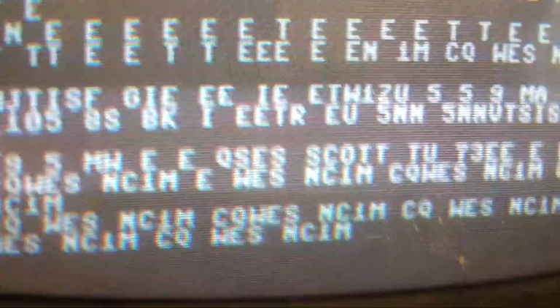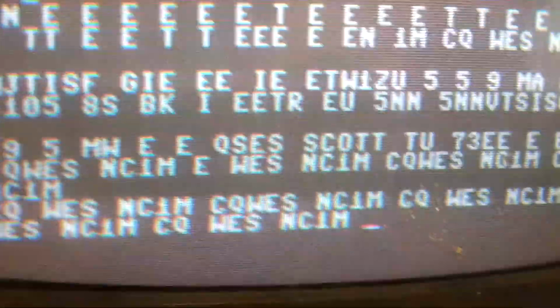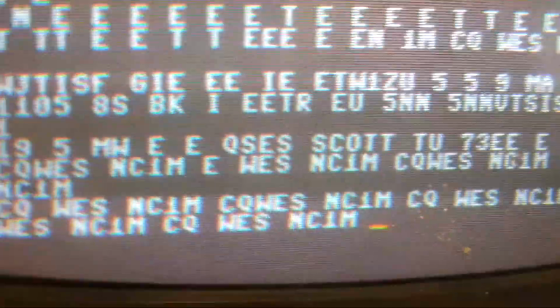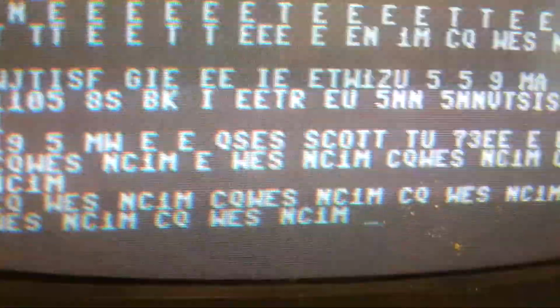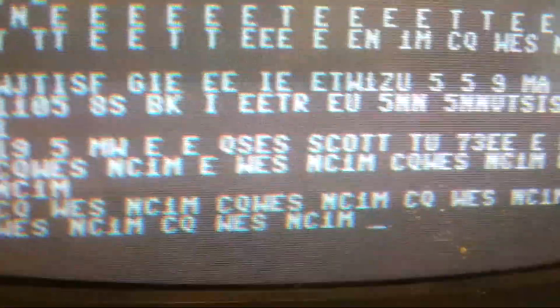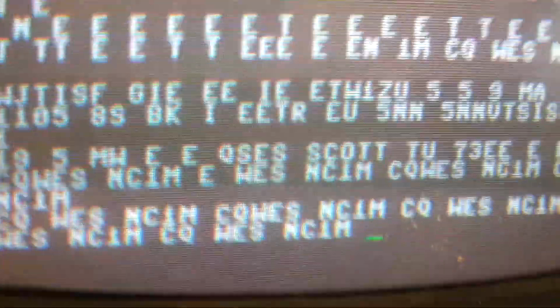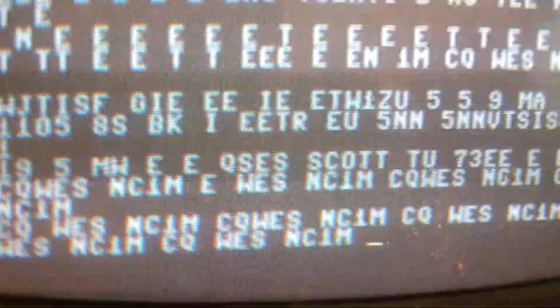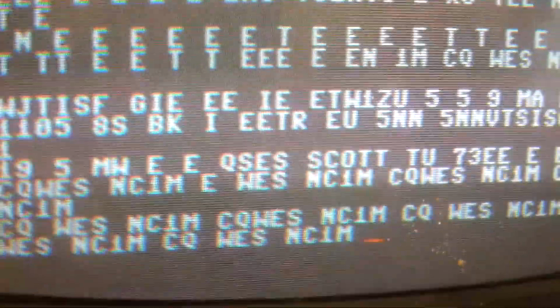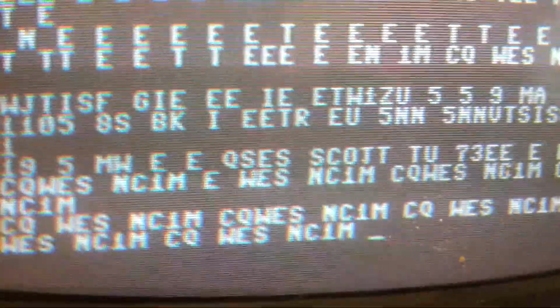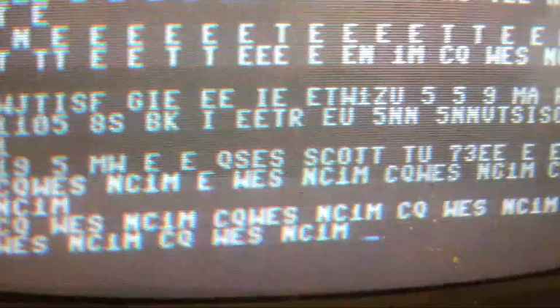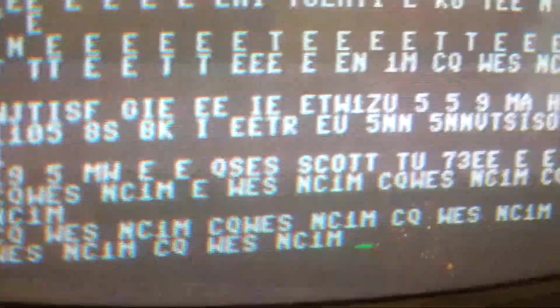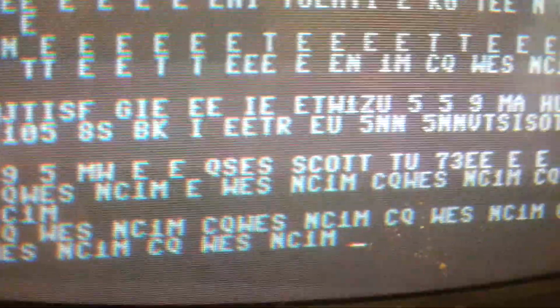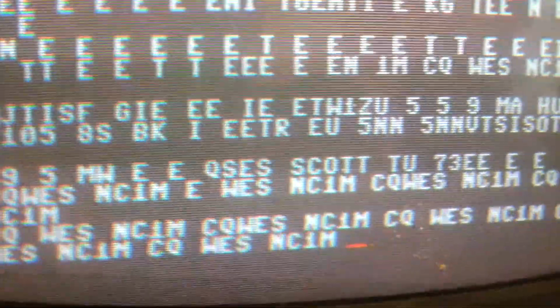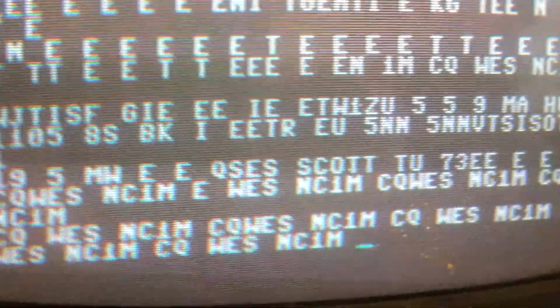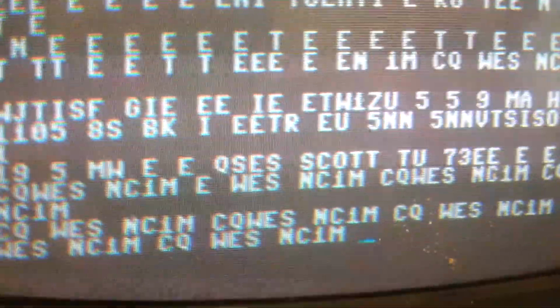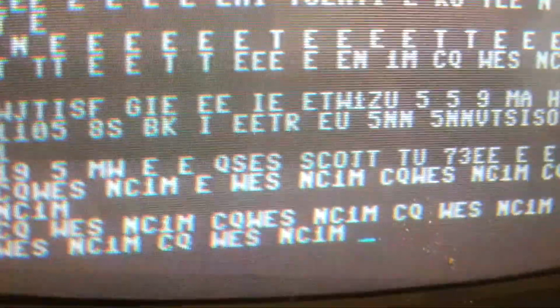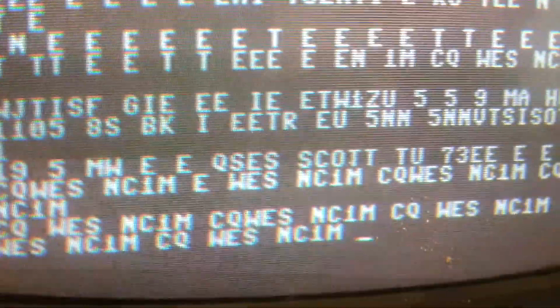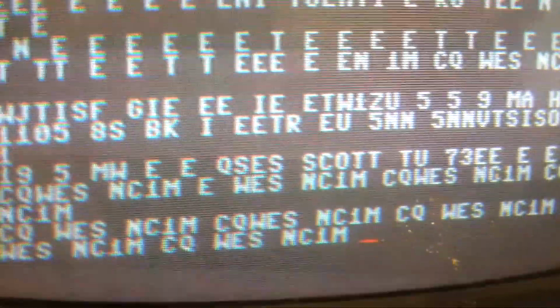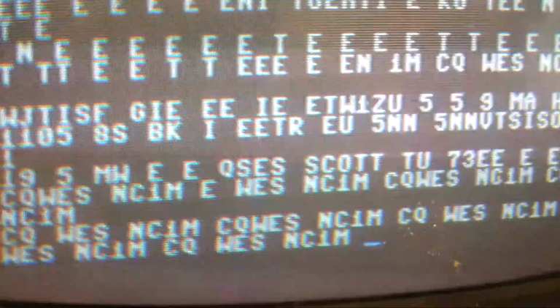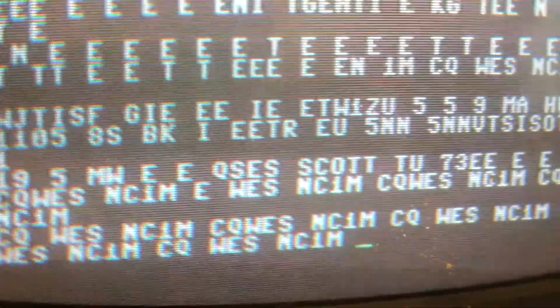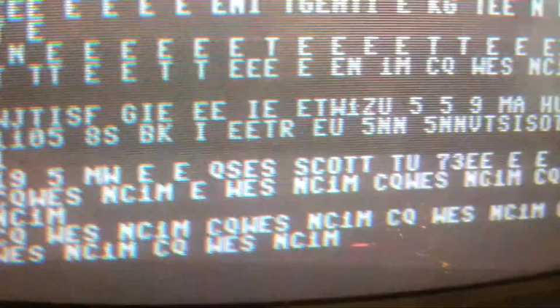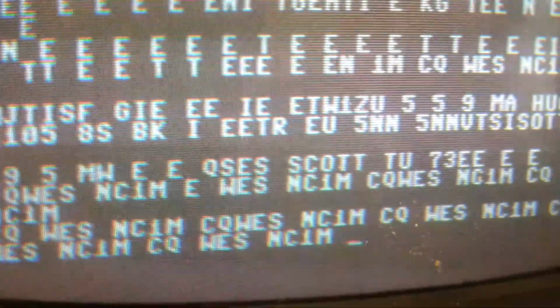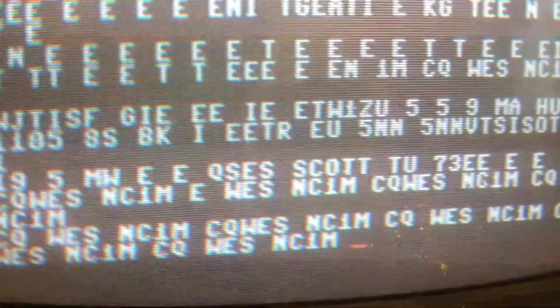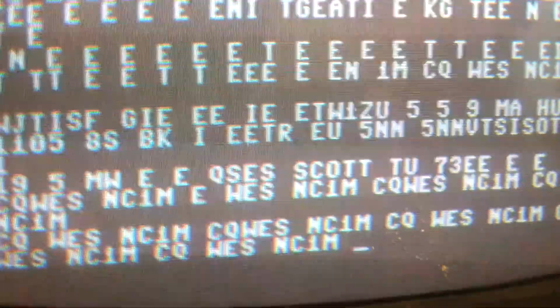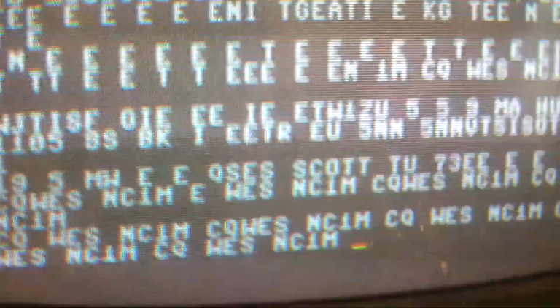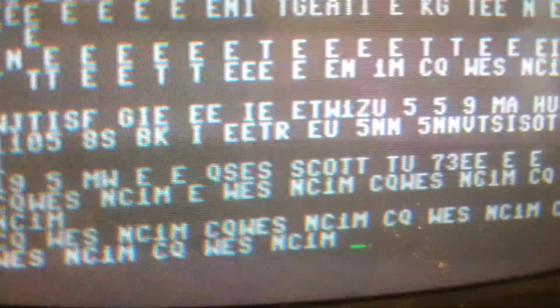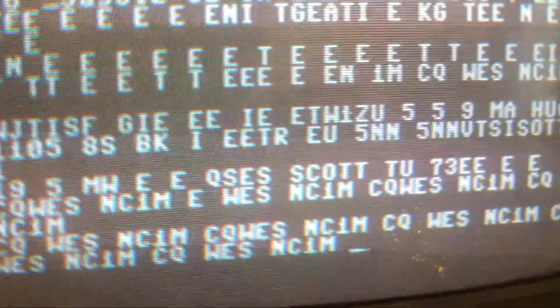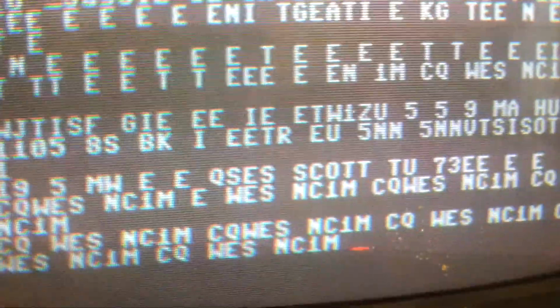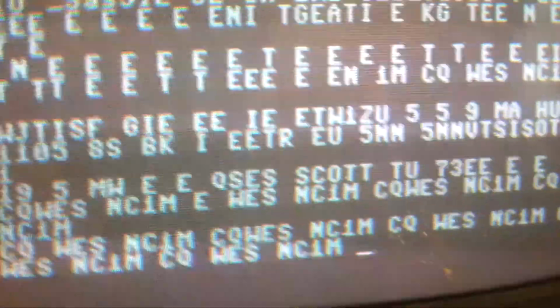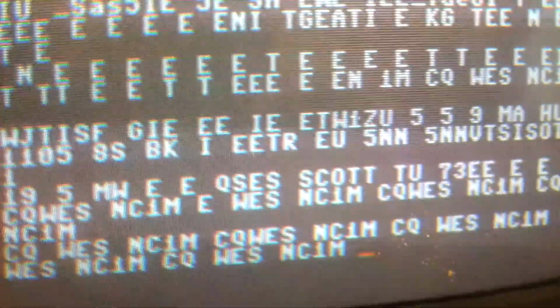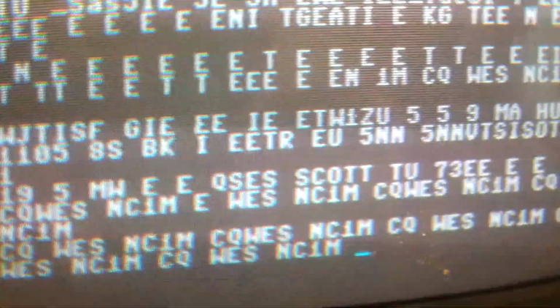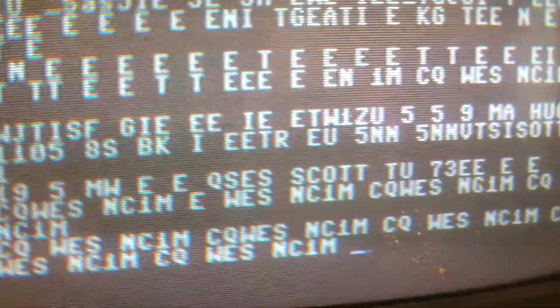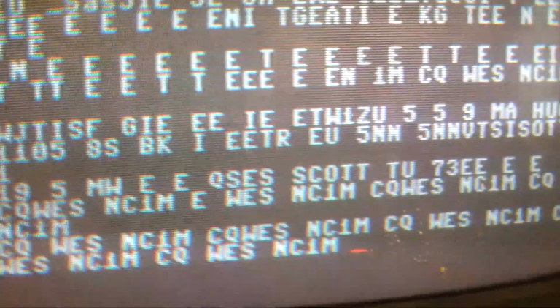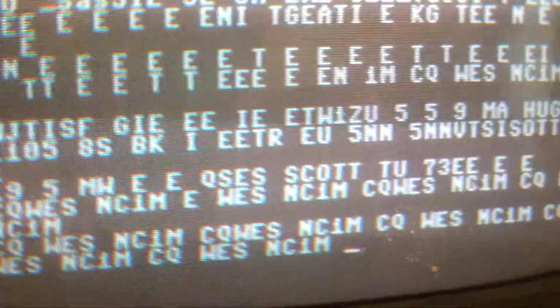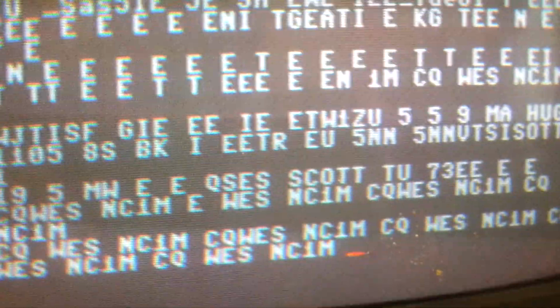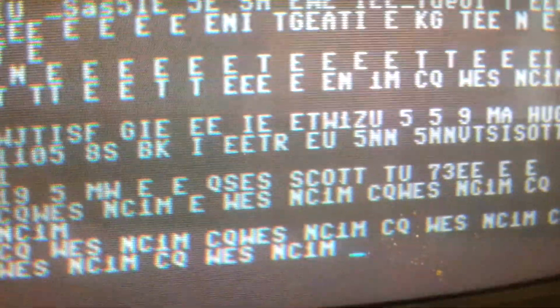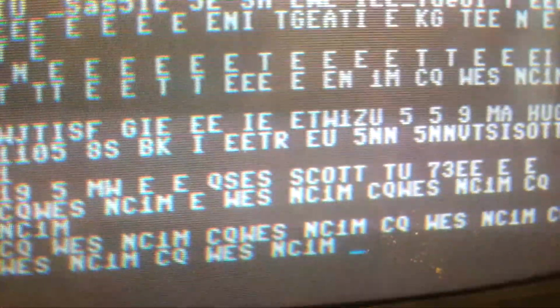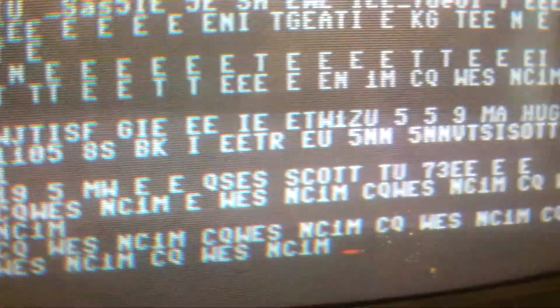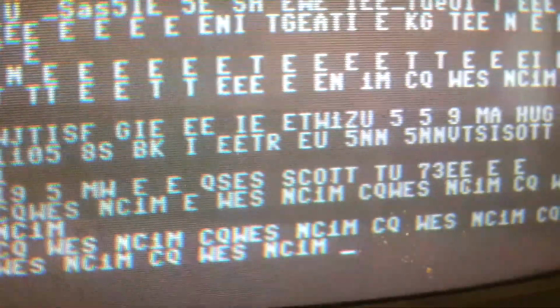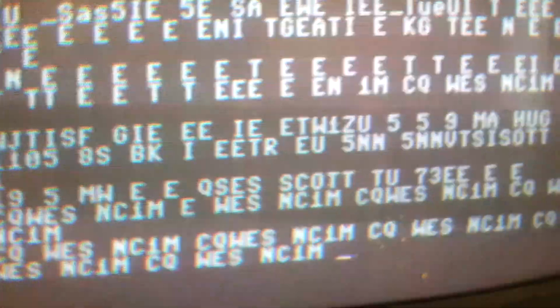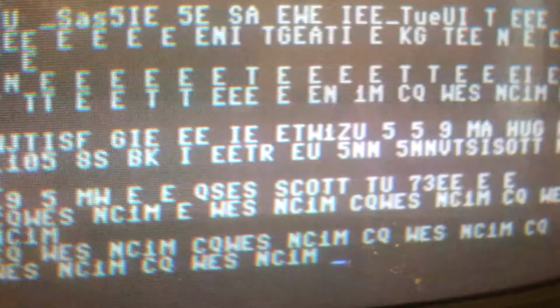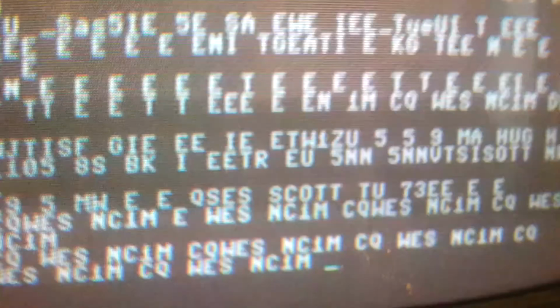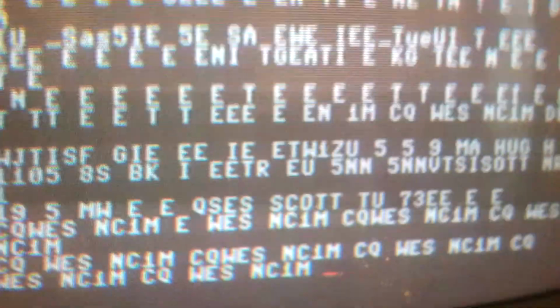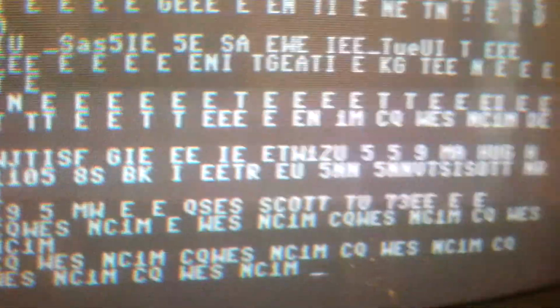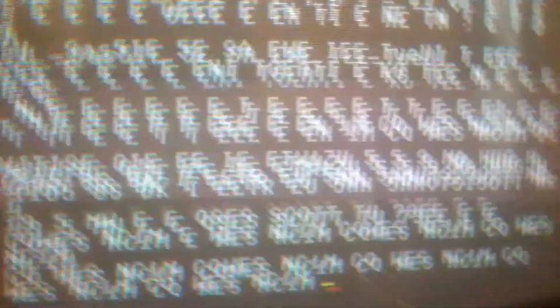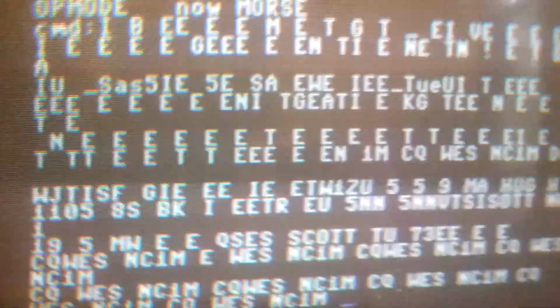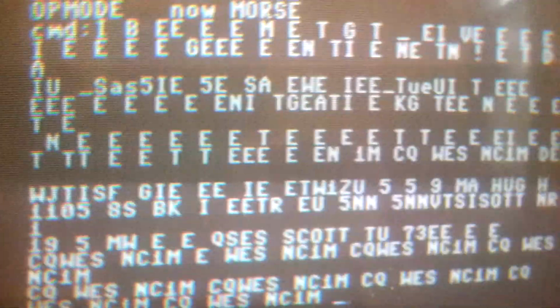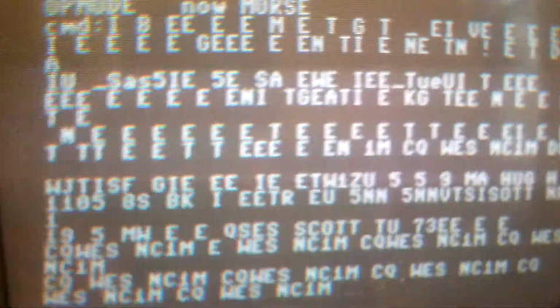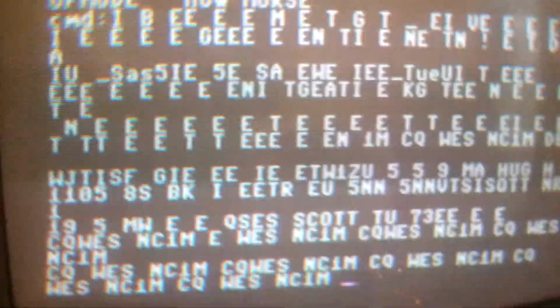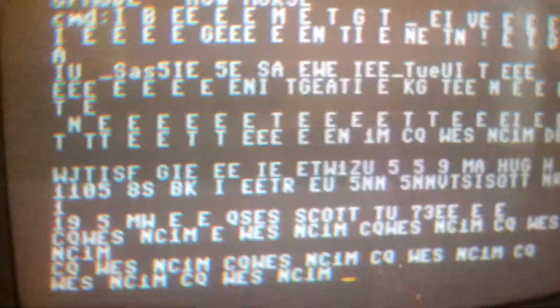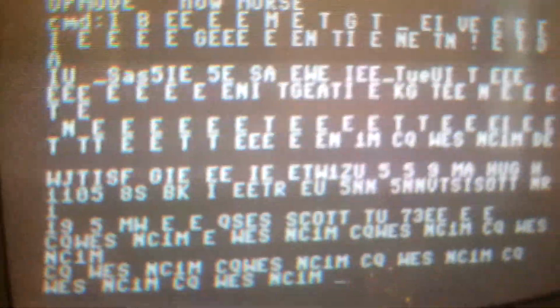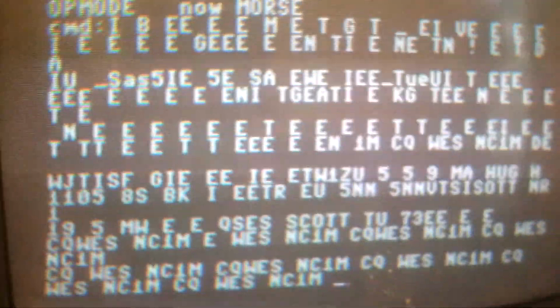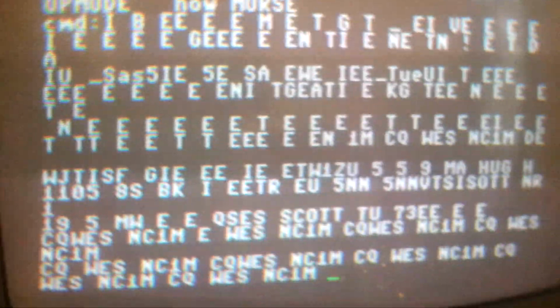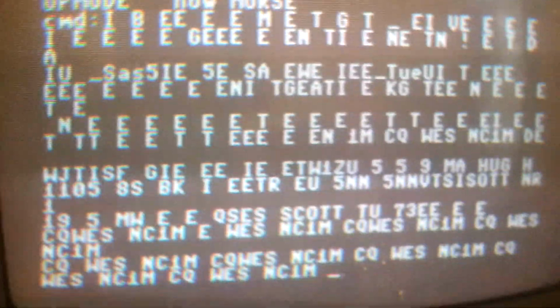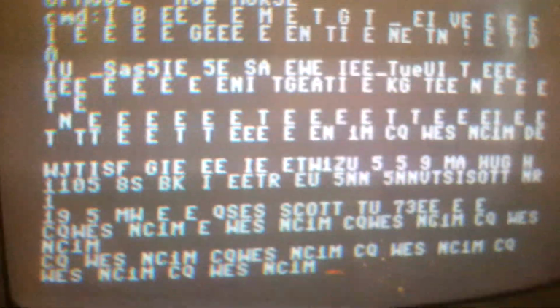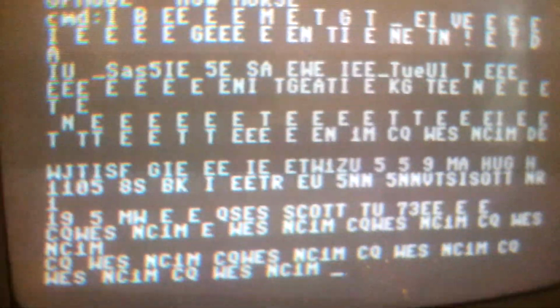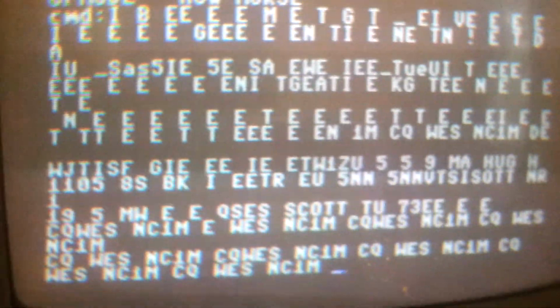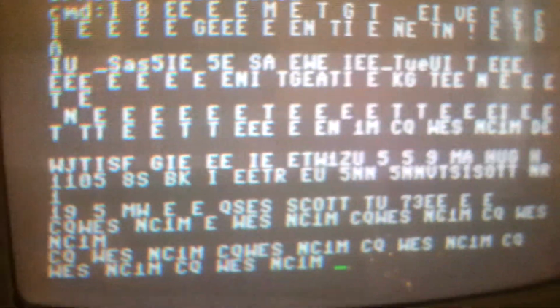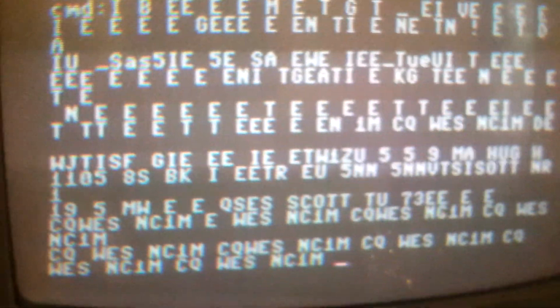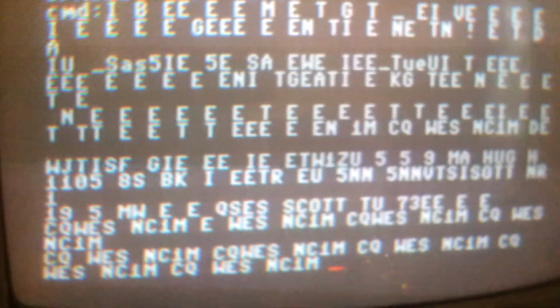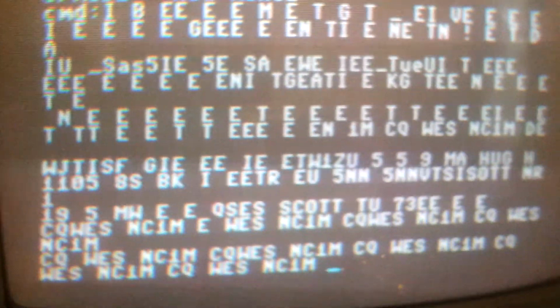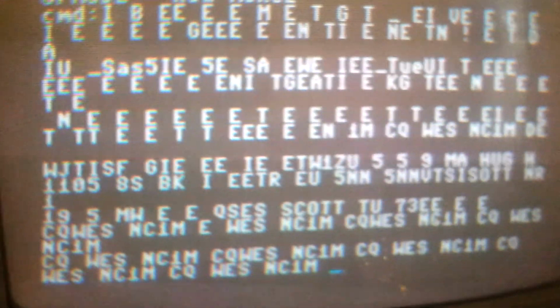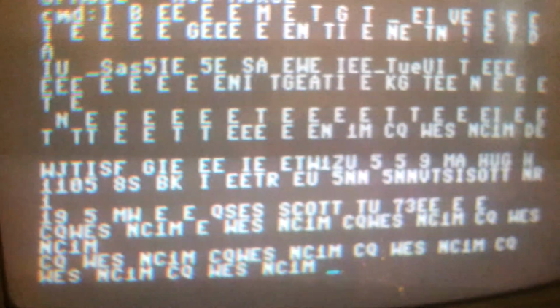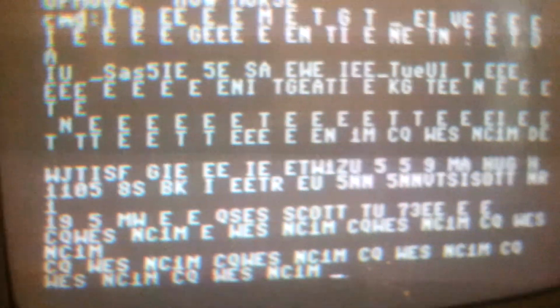So wherever NC1M is, you have officially been received on a Commodore.